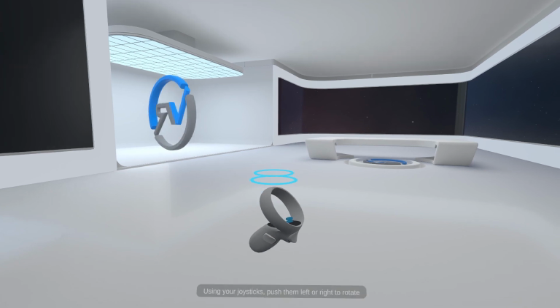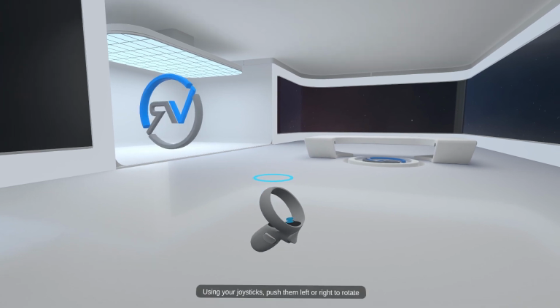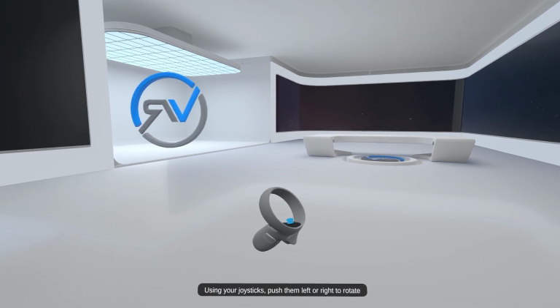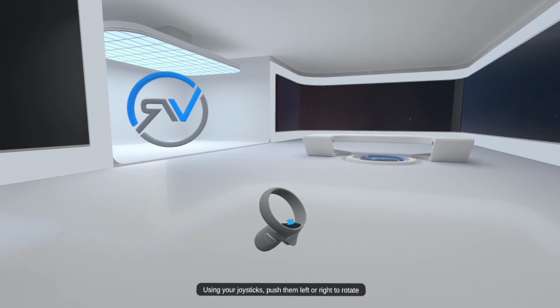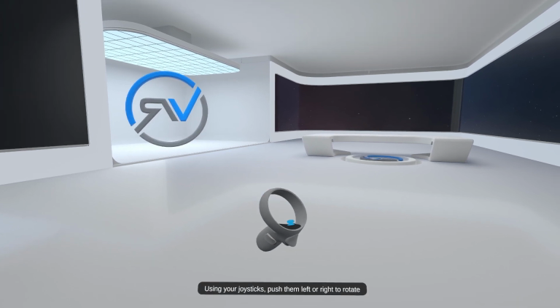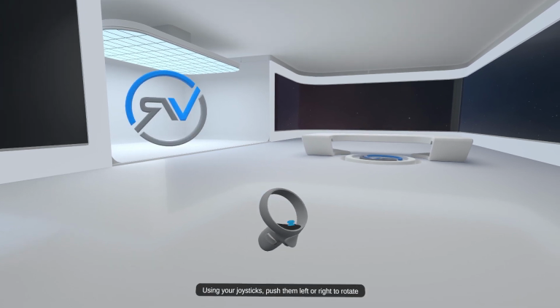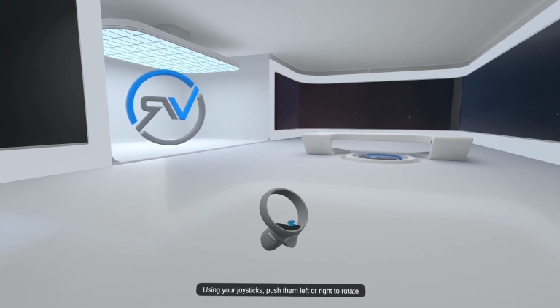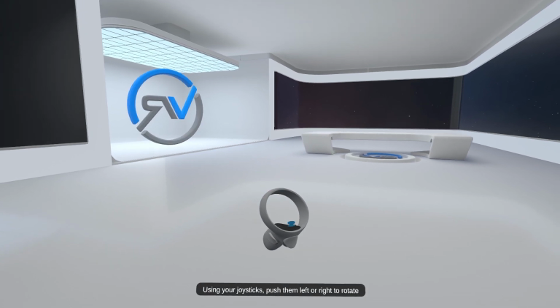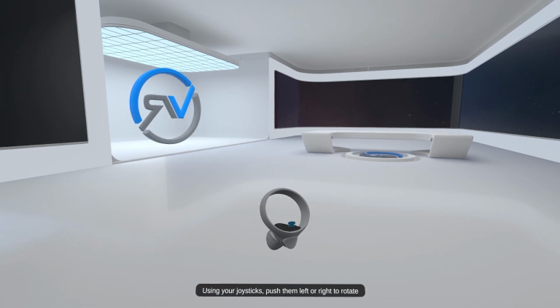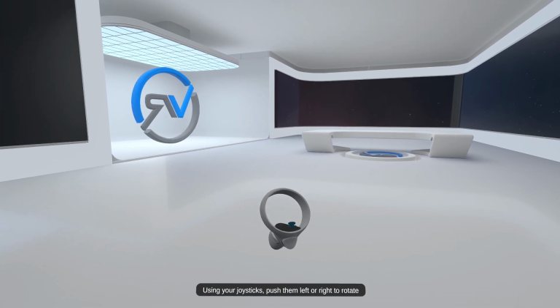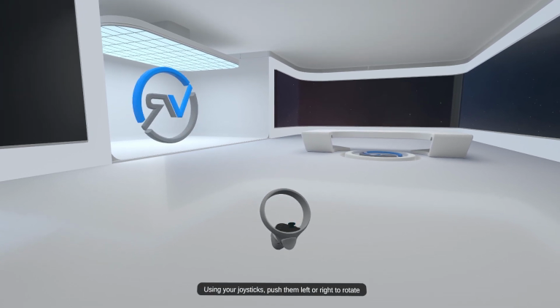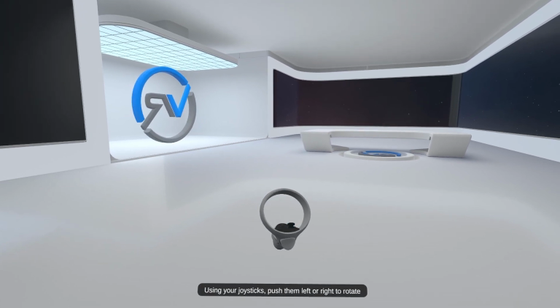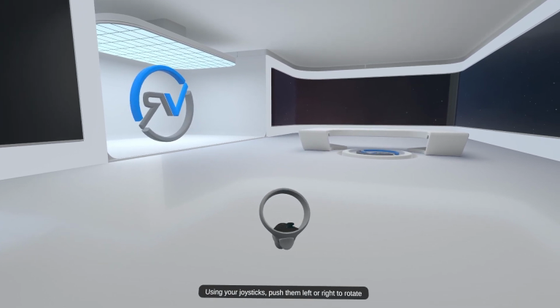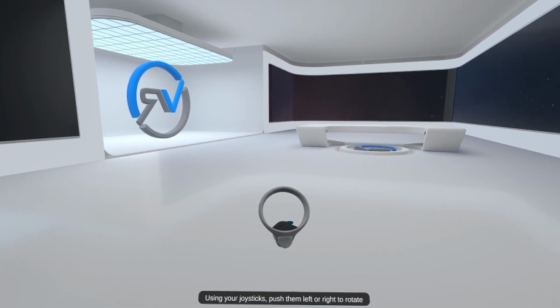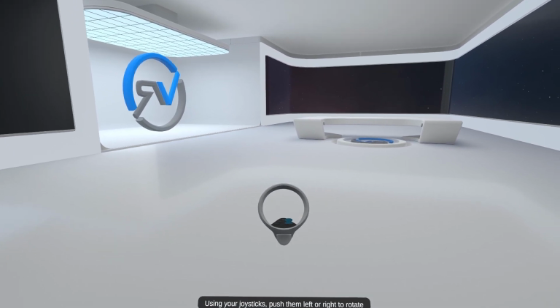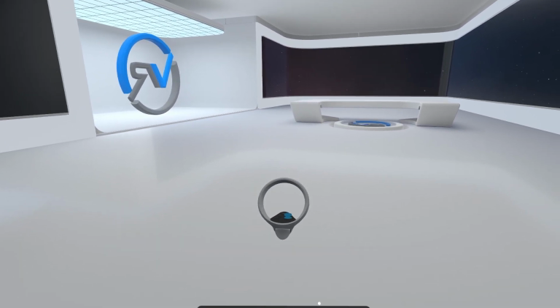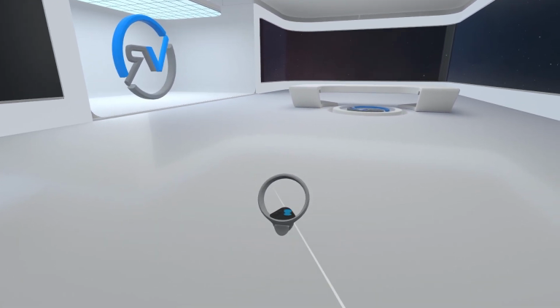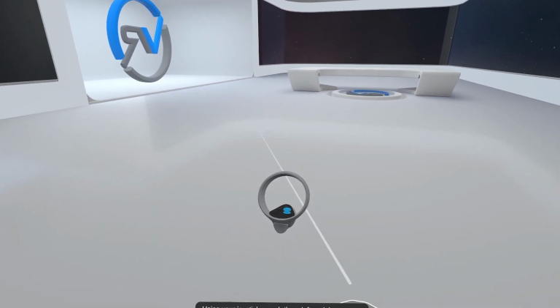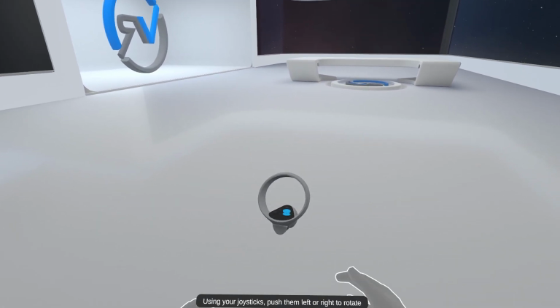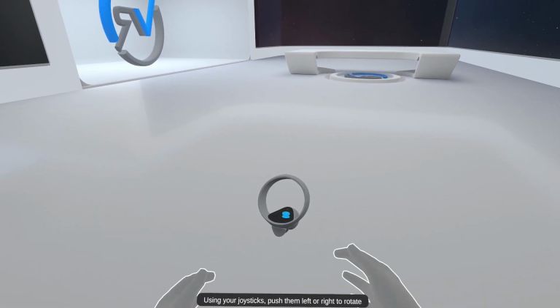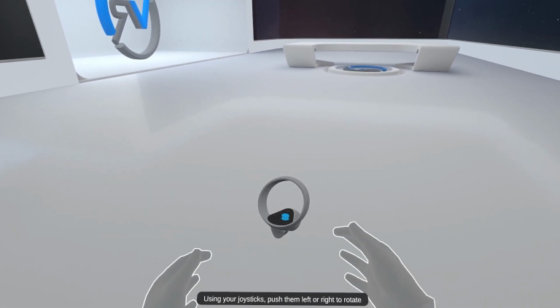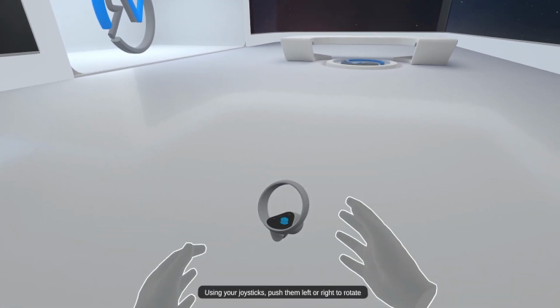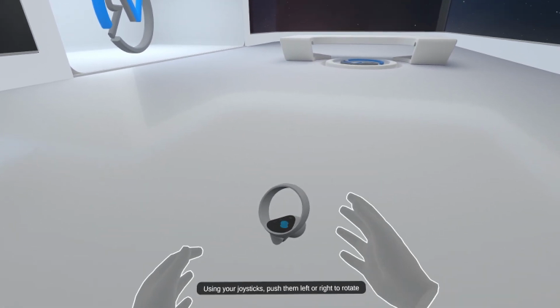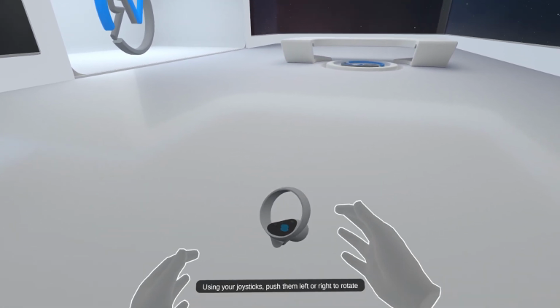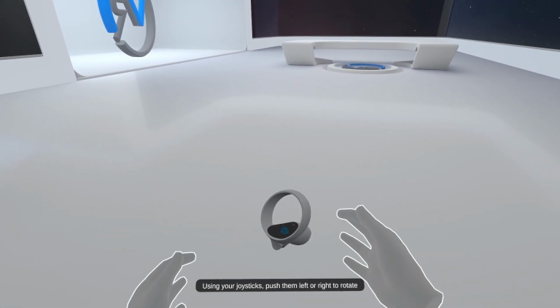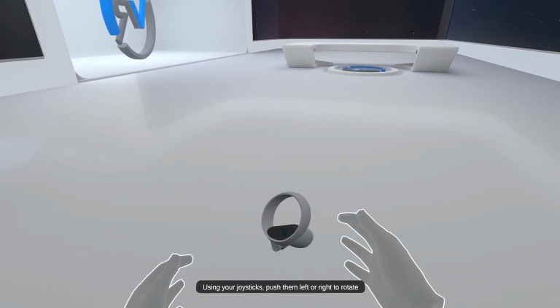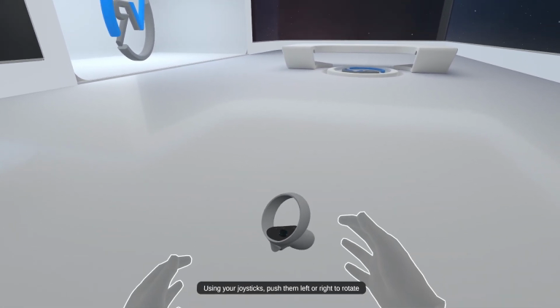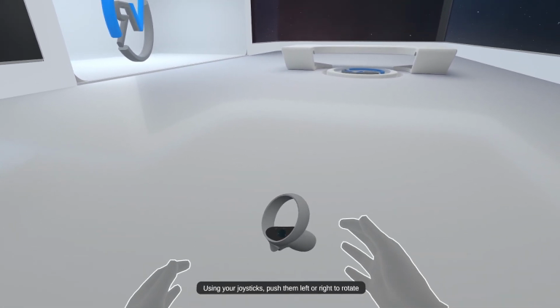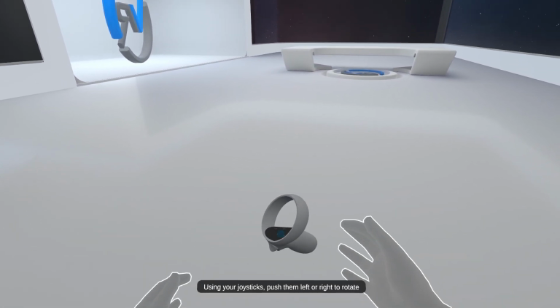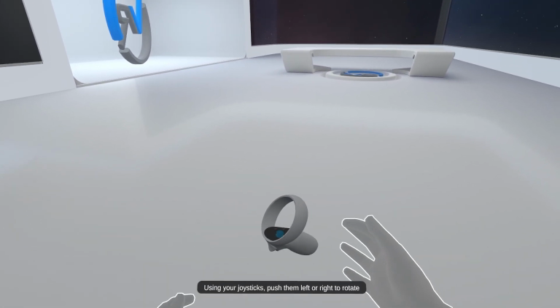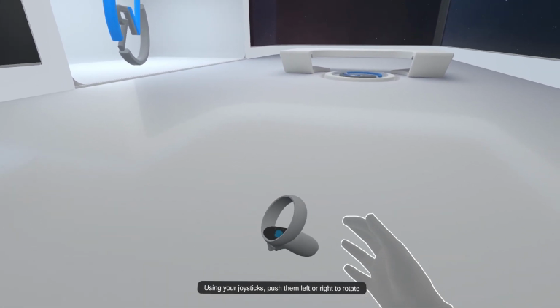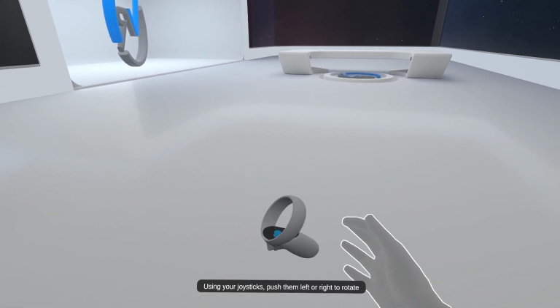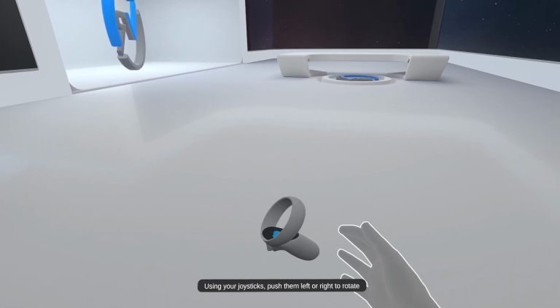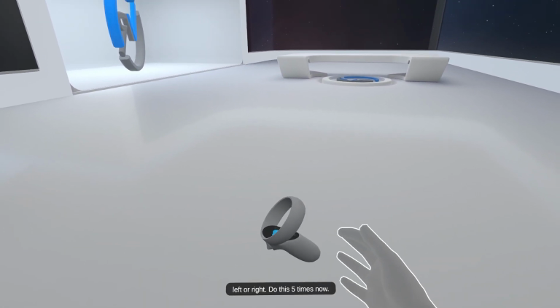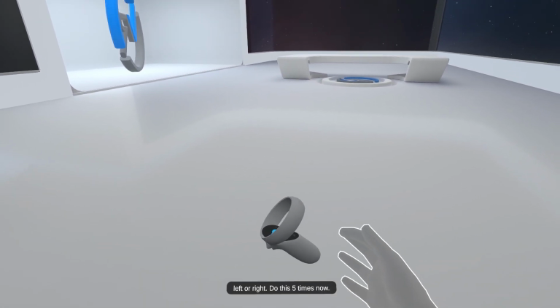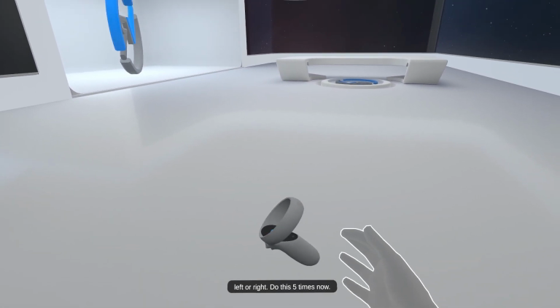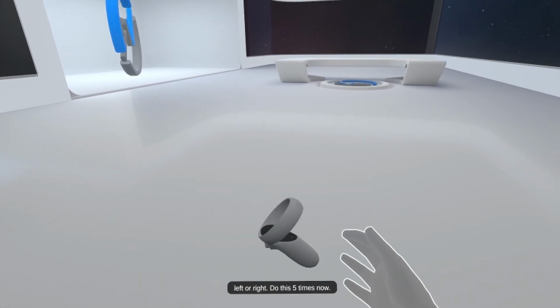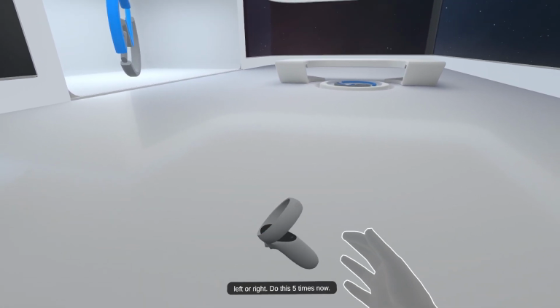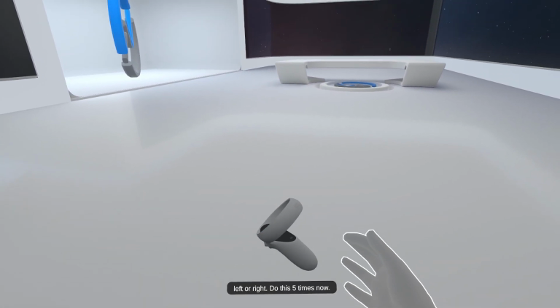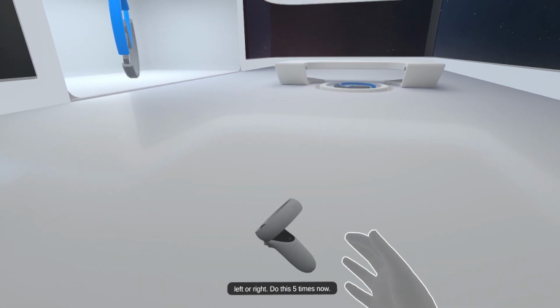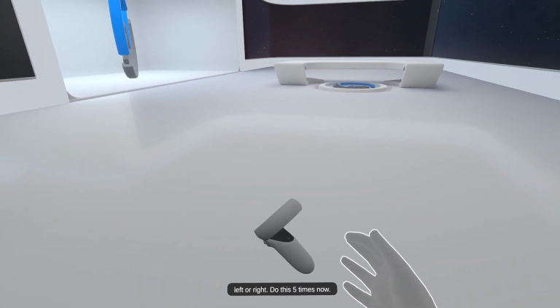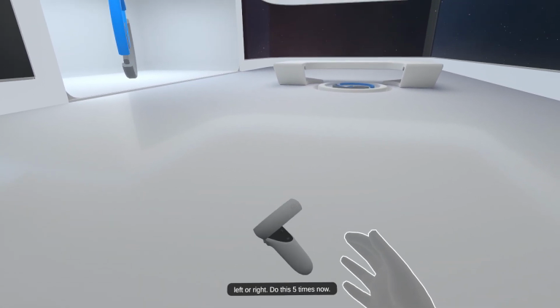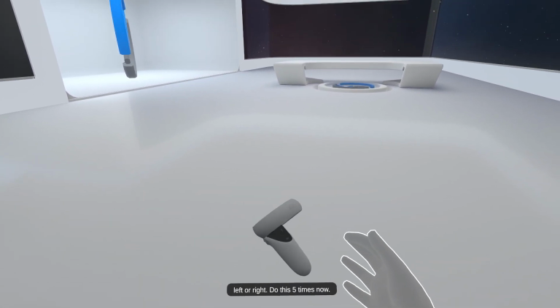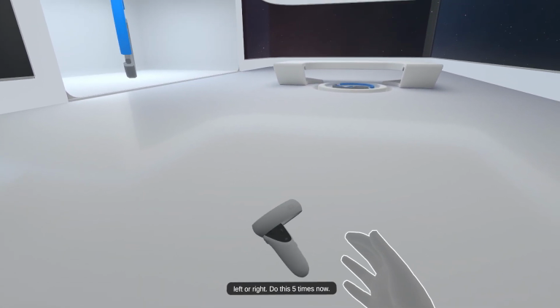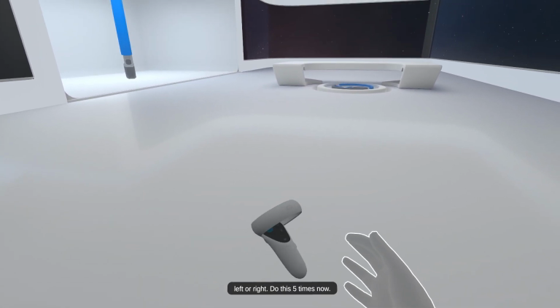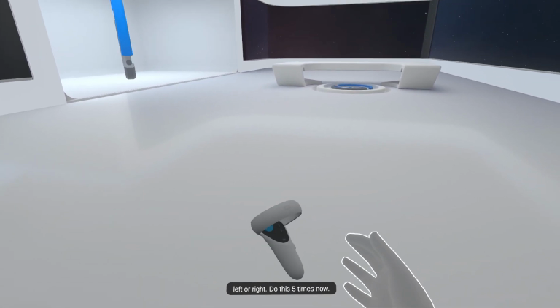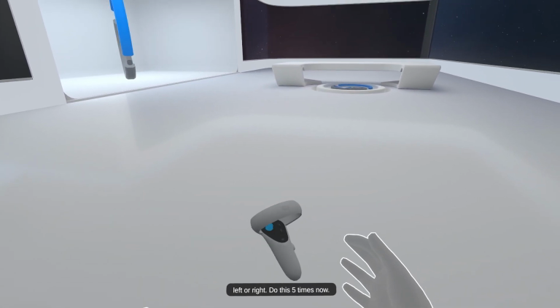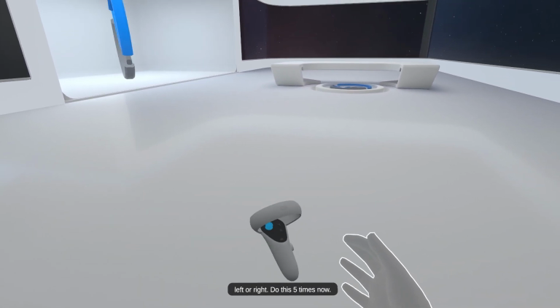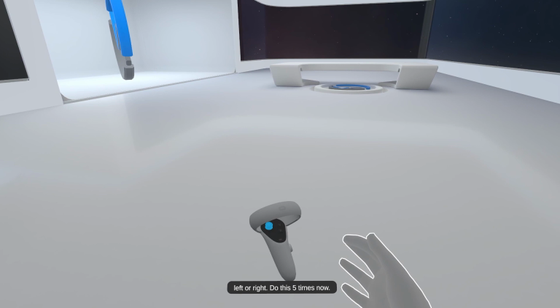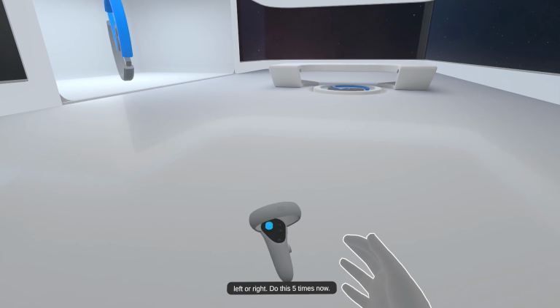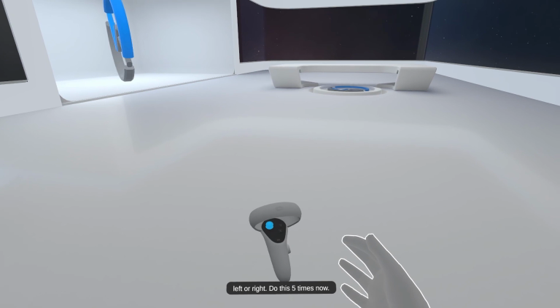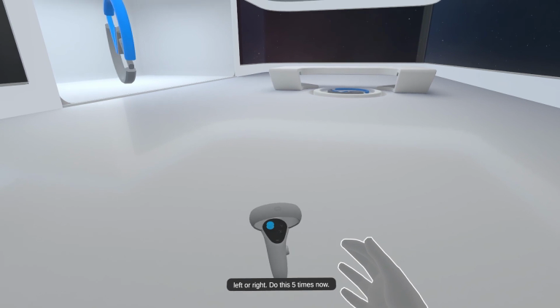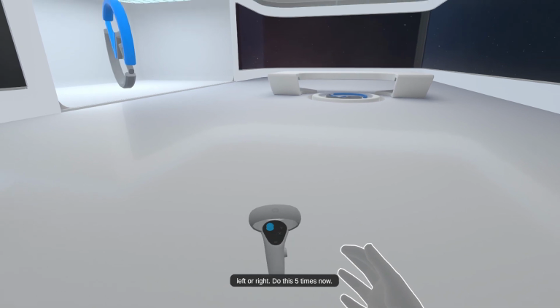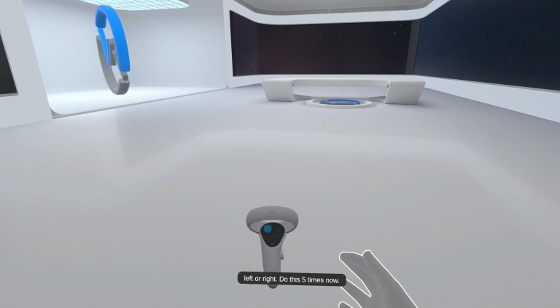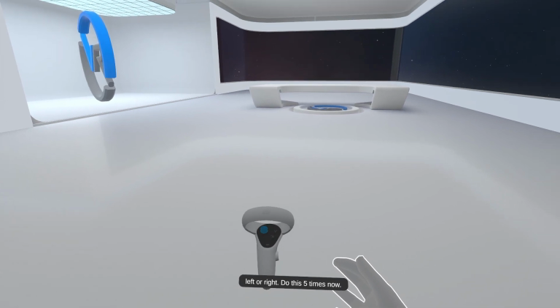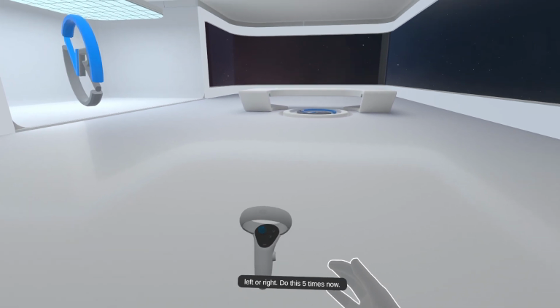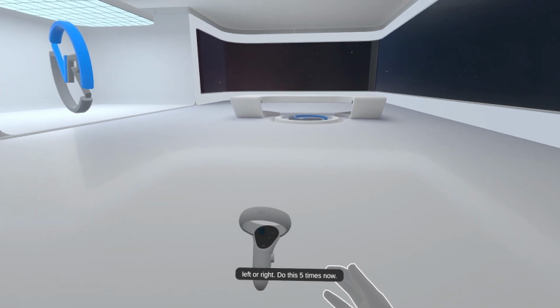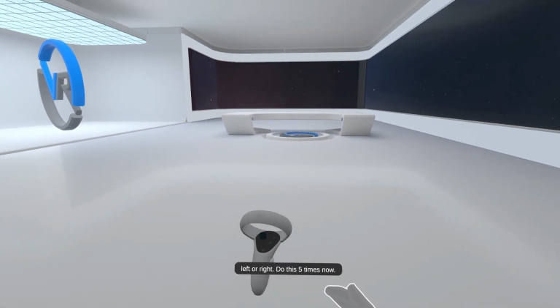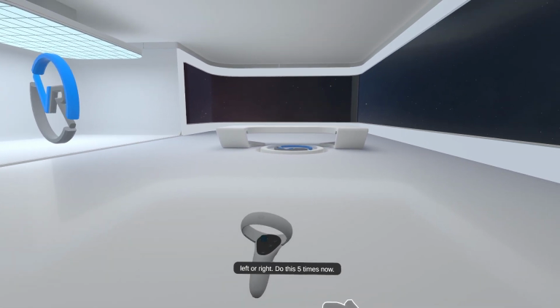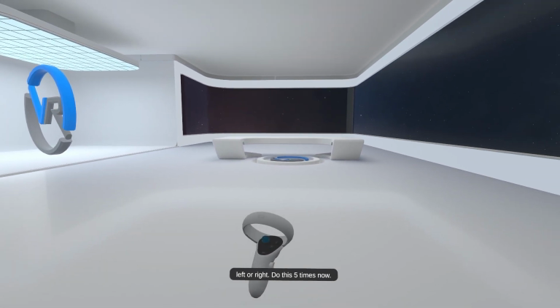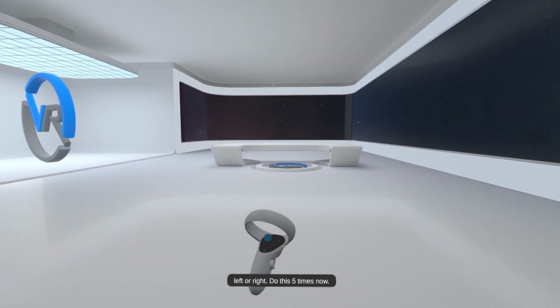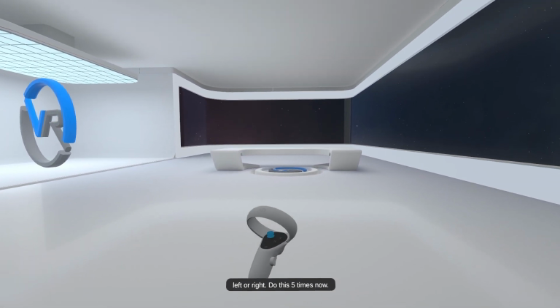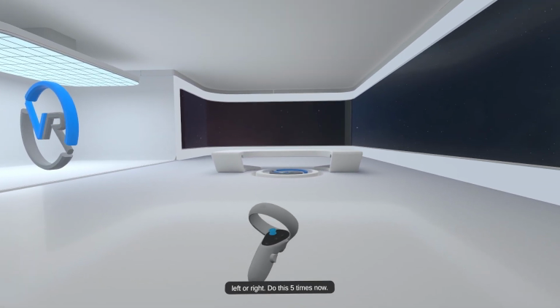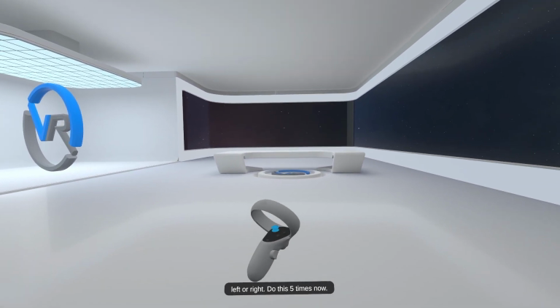Using your joysticks, push them left or right to rotate left or right. Do this 5 times now.